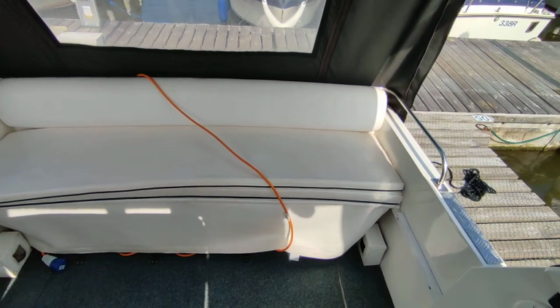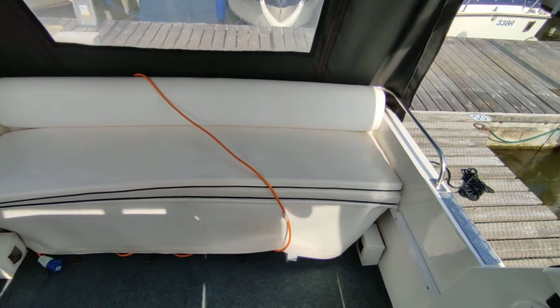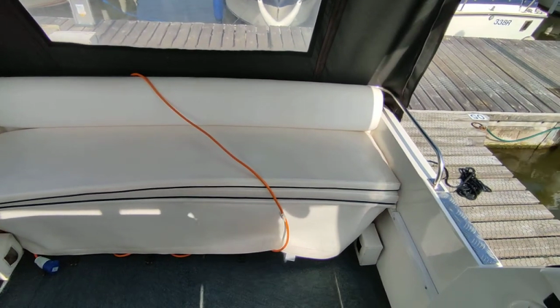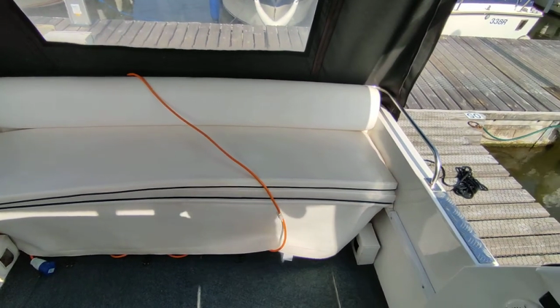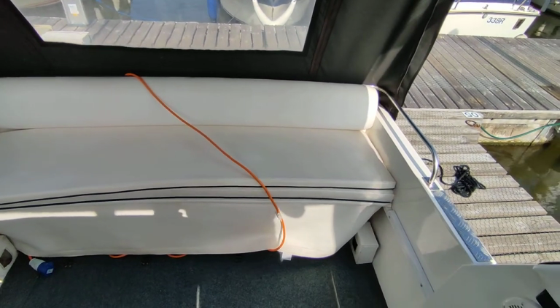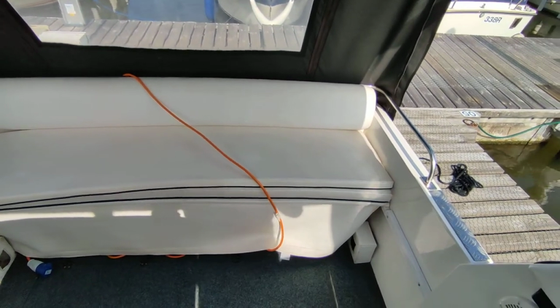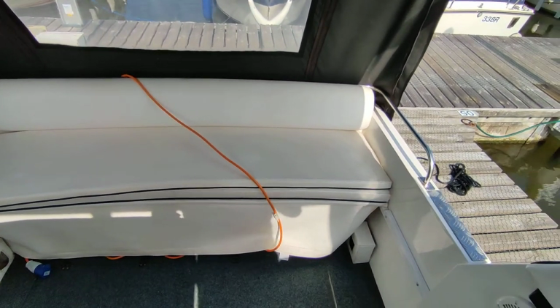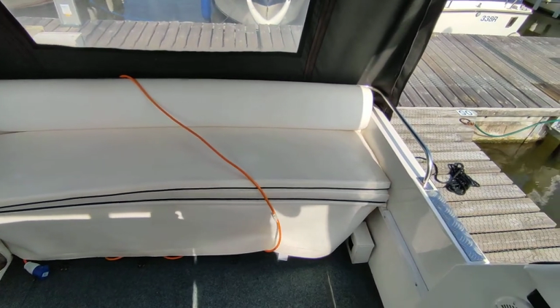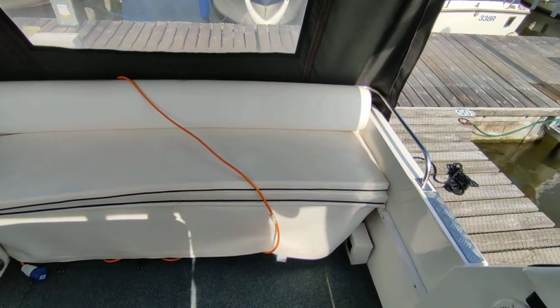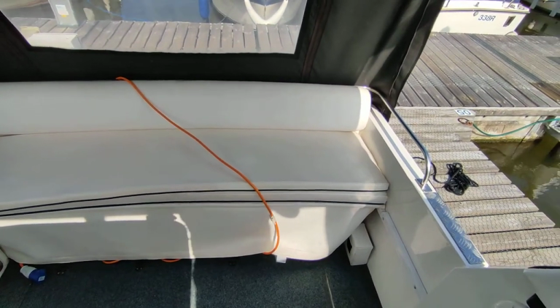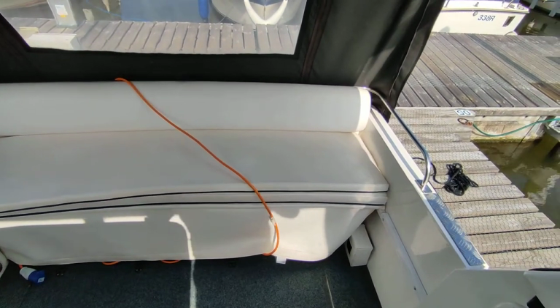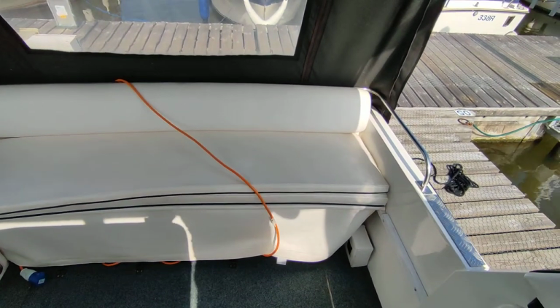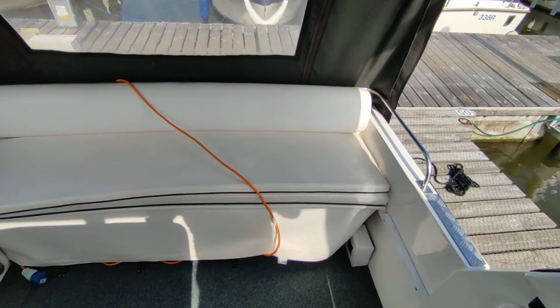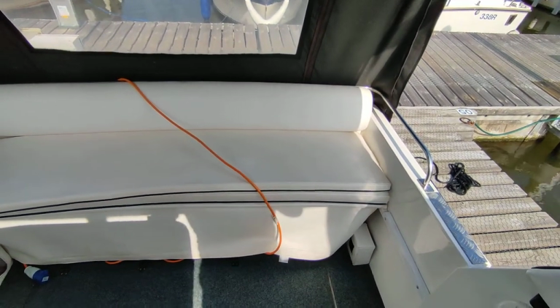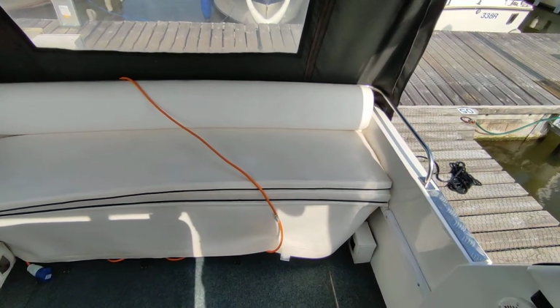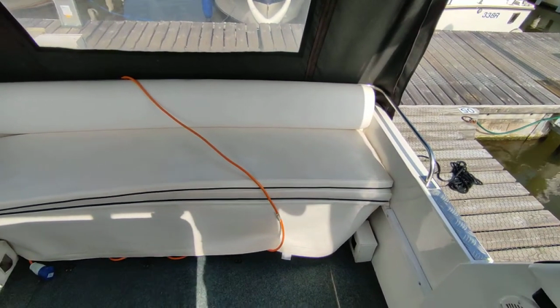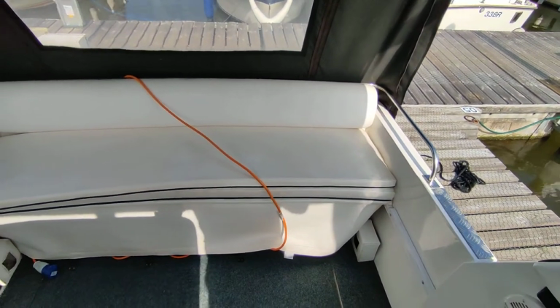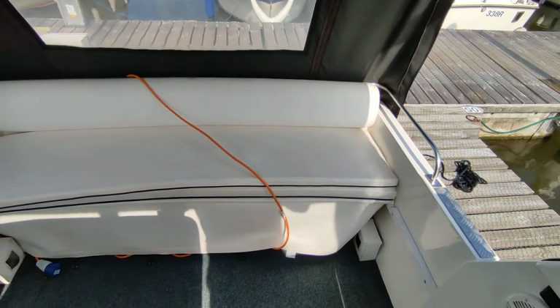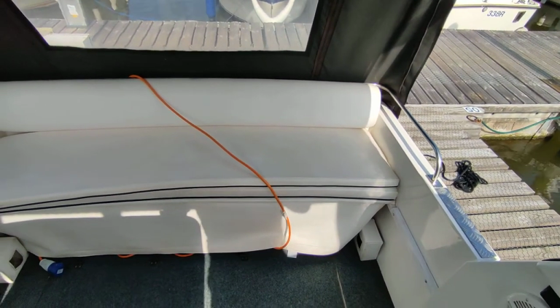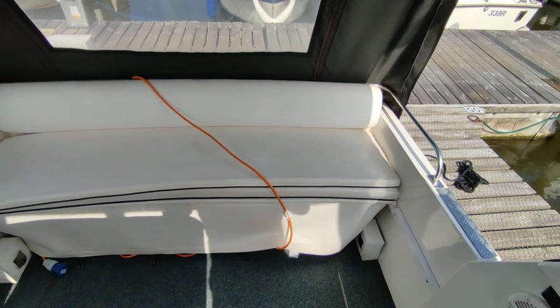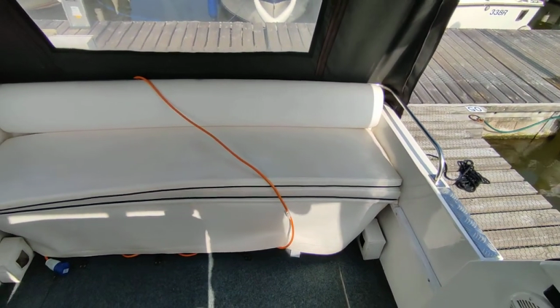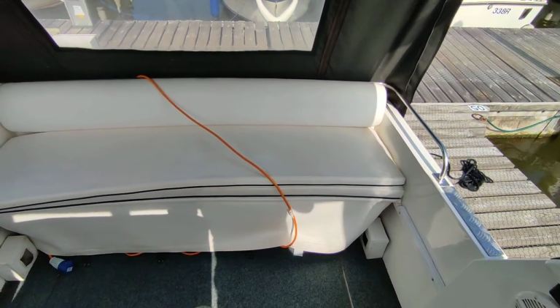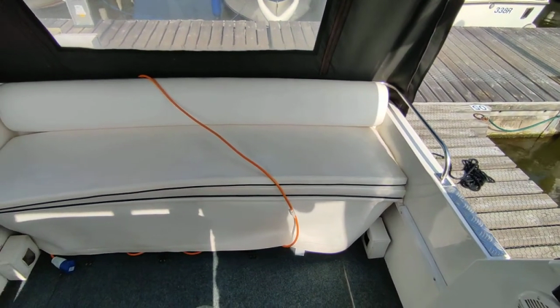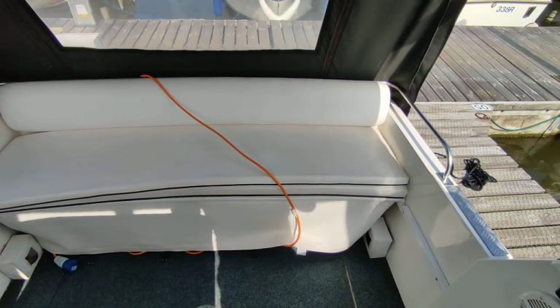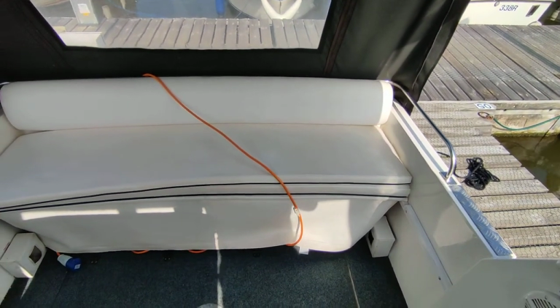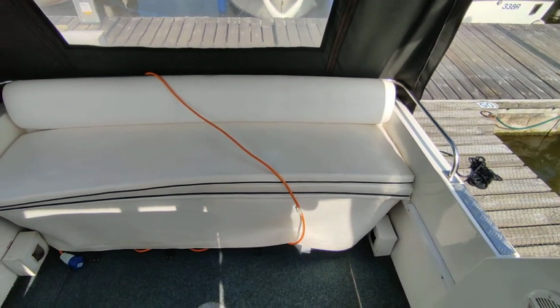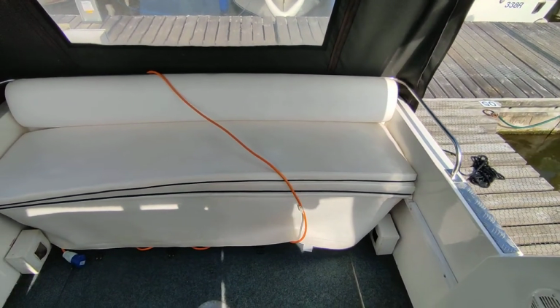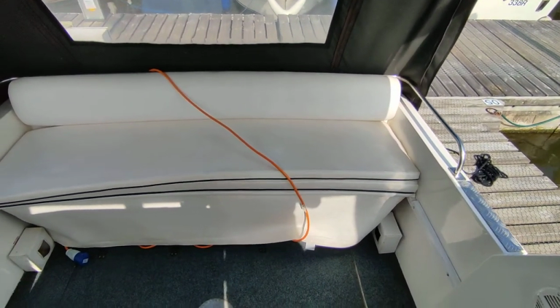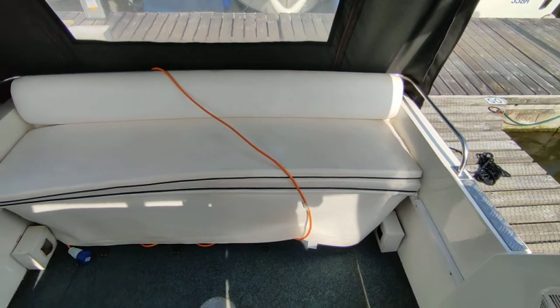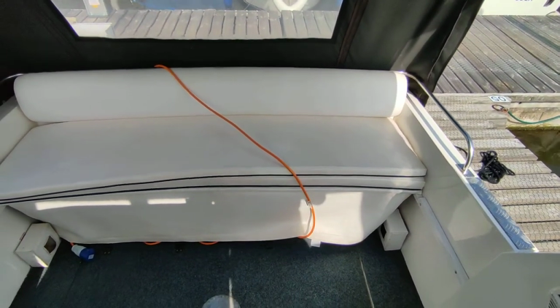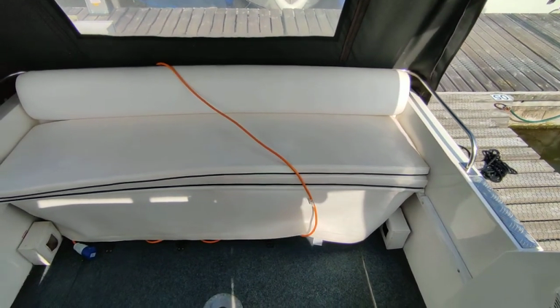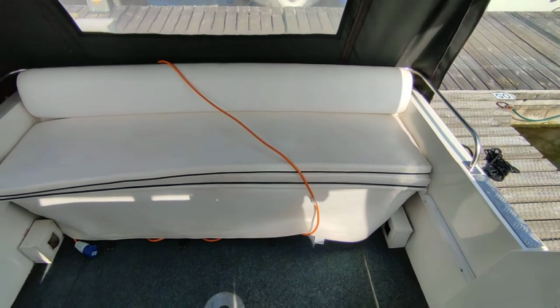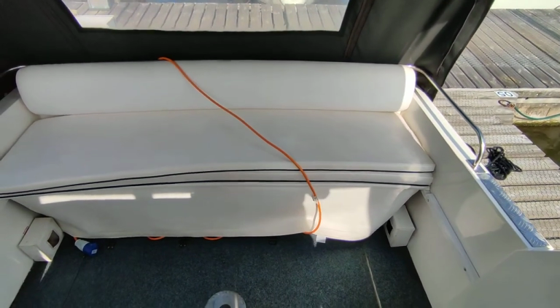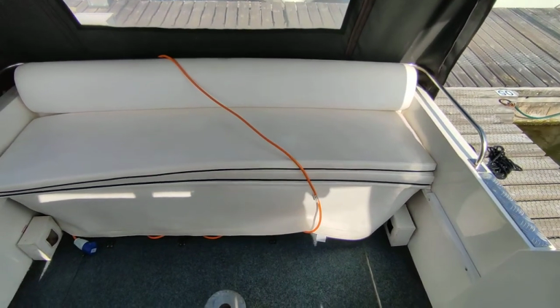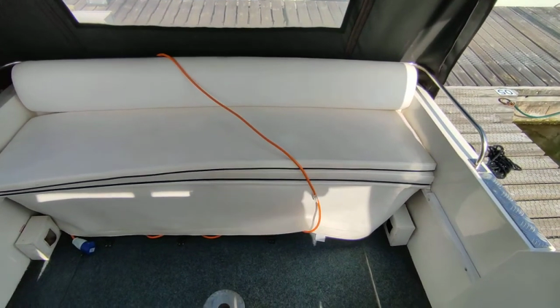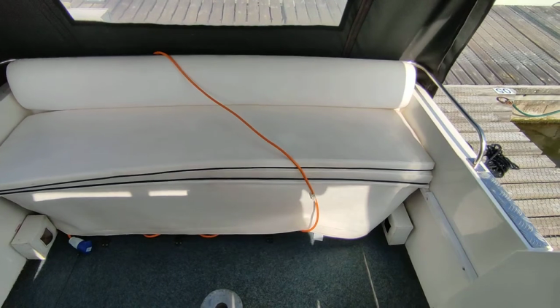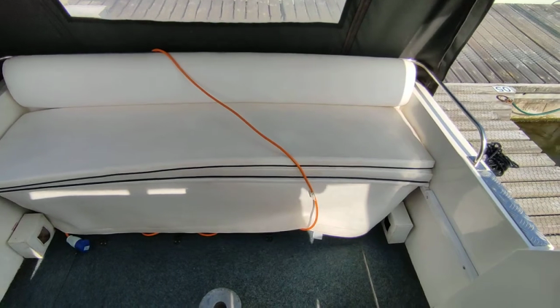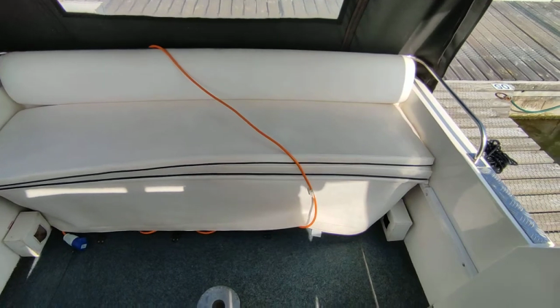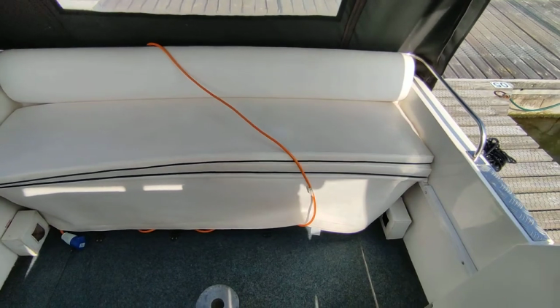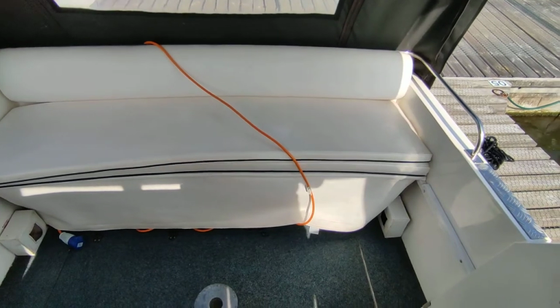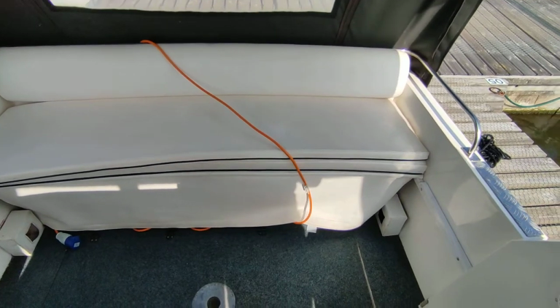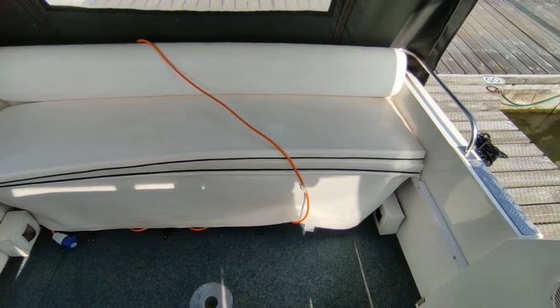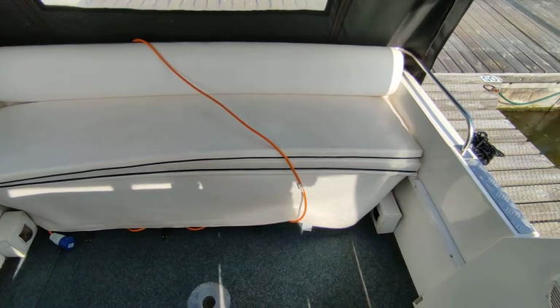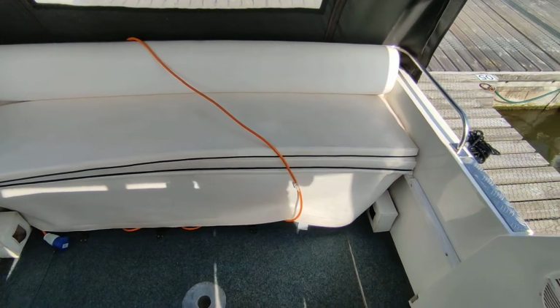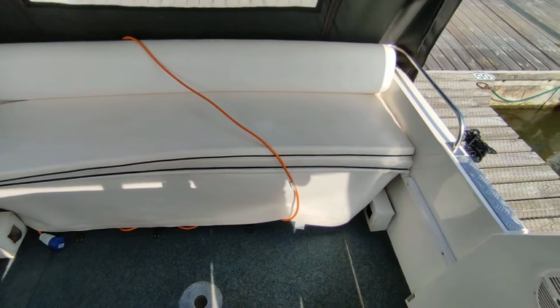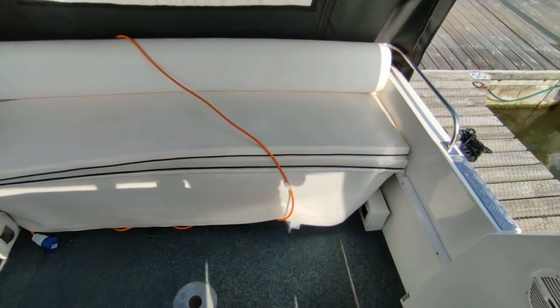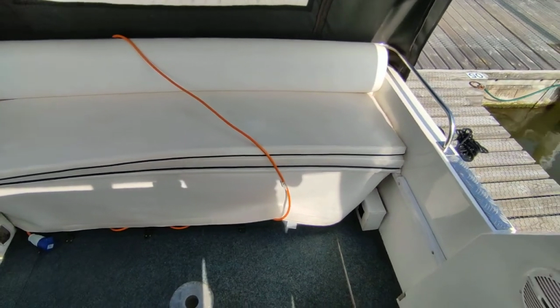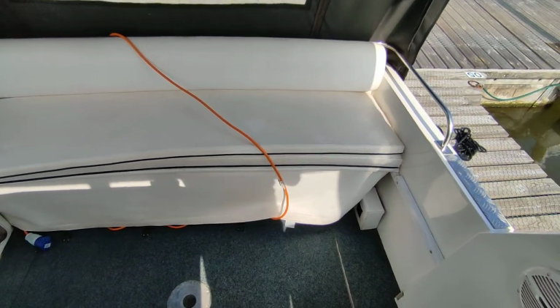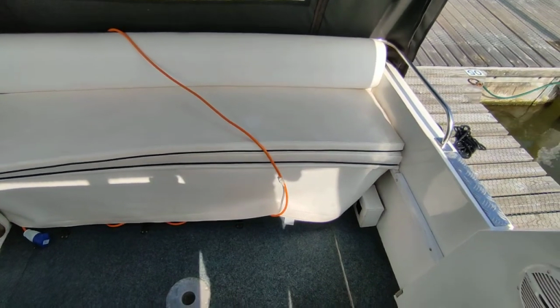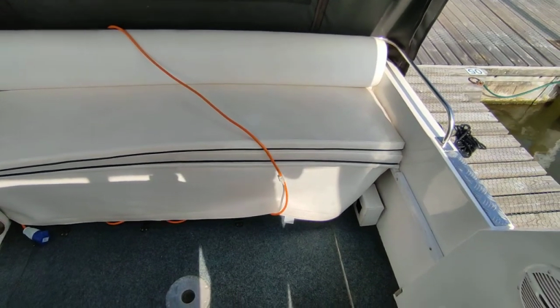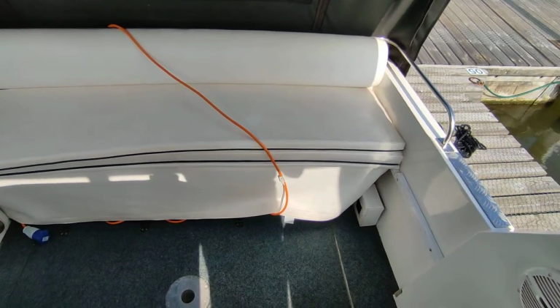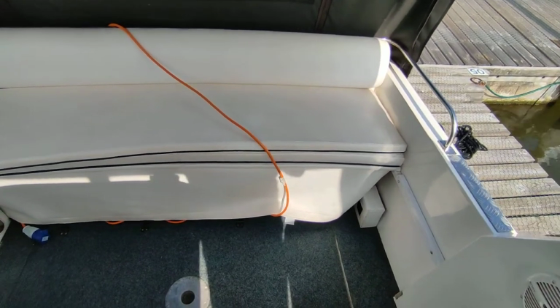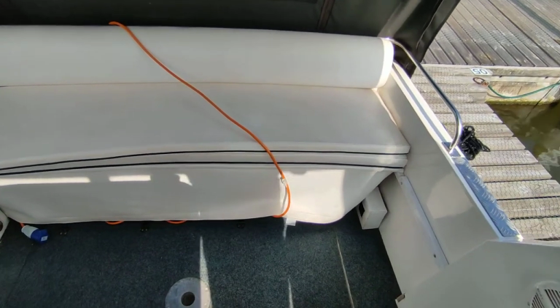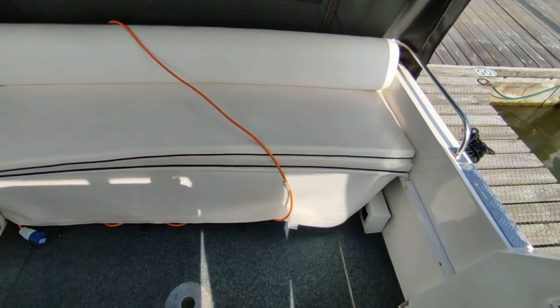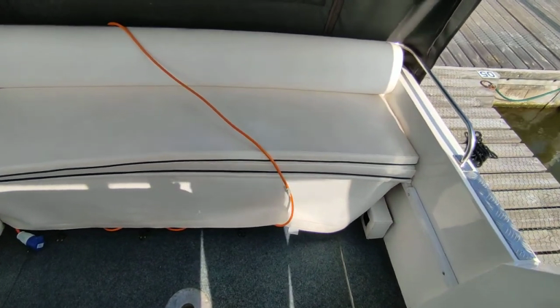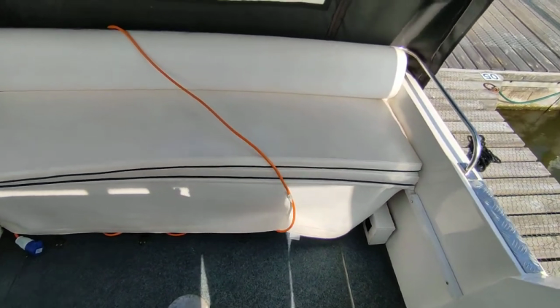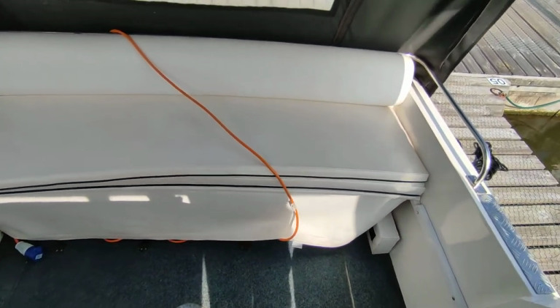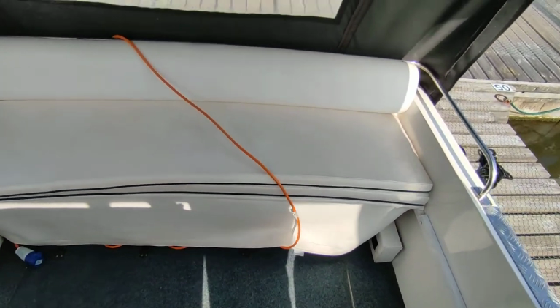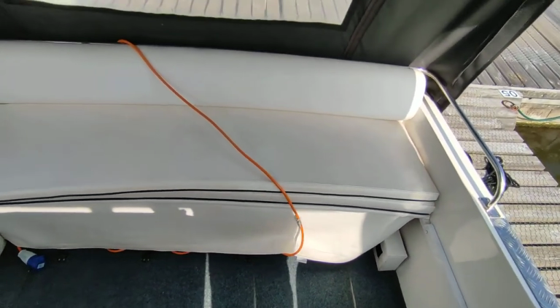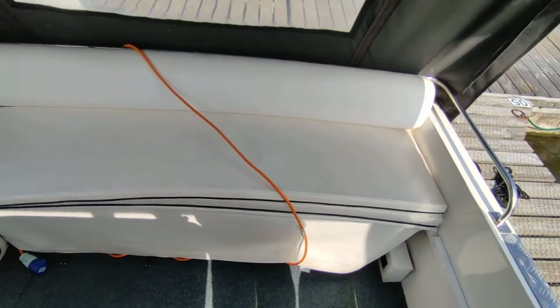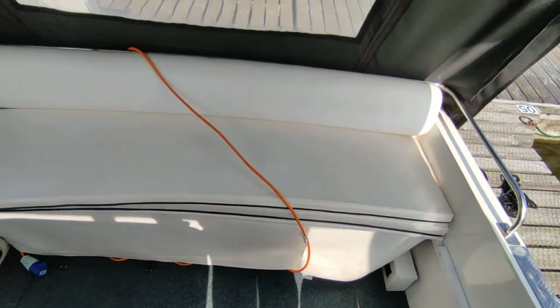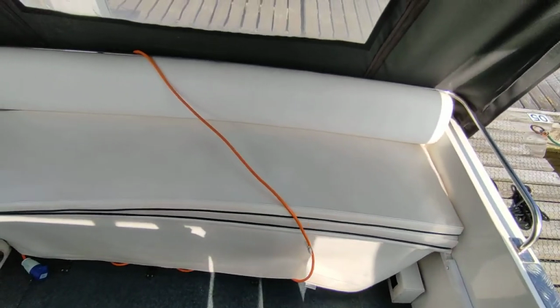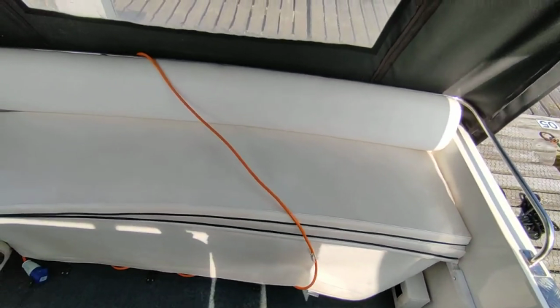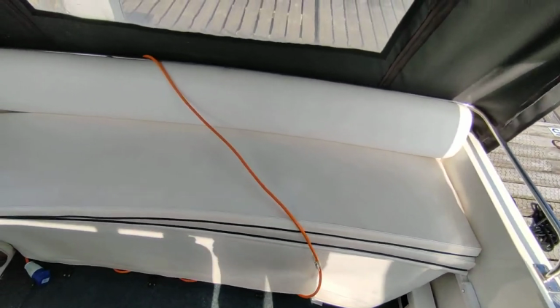Hi, this is Steve Biggs with Boat Shed Norfolk, on board a Falcon 22. This is the interior of this very well presented little boat.